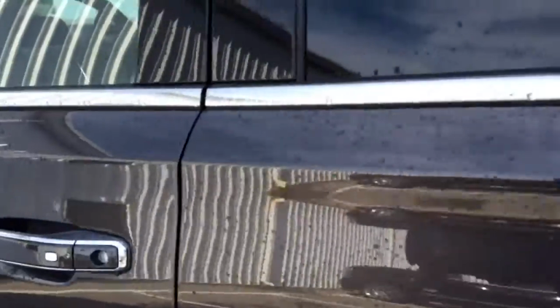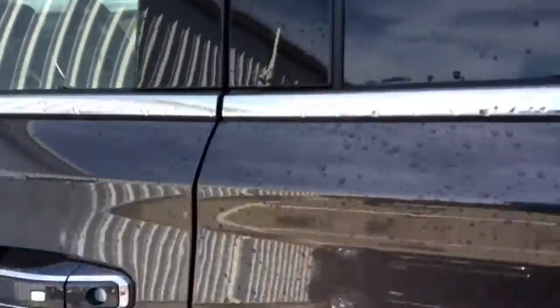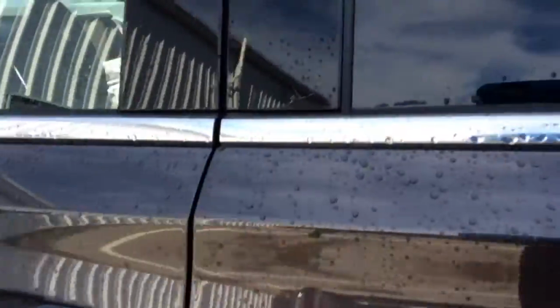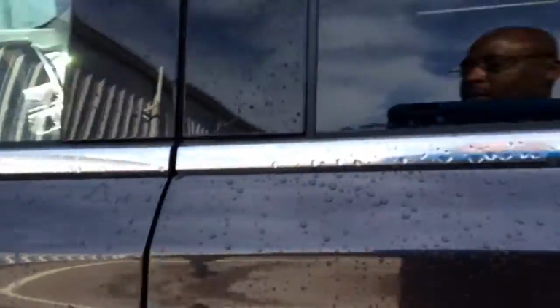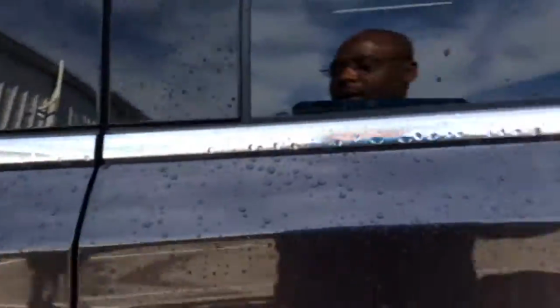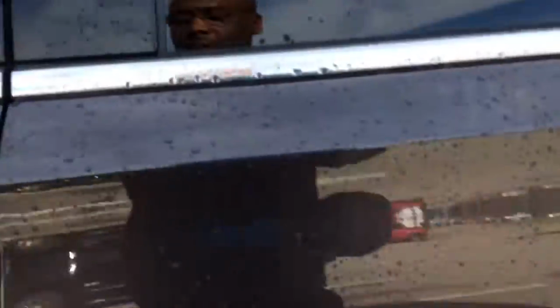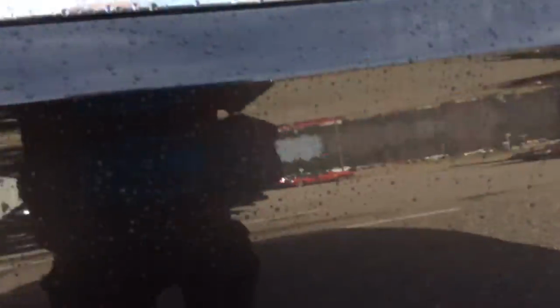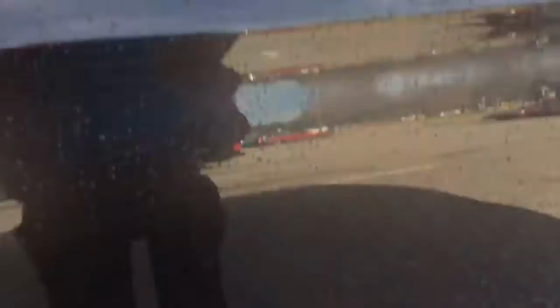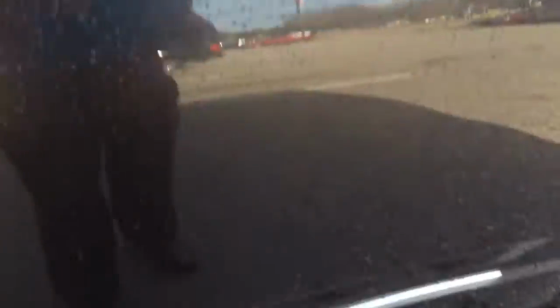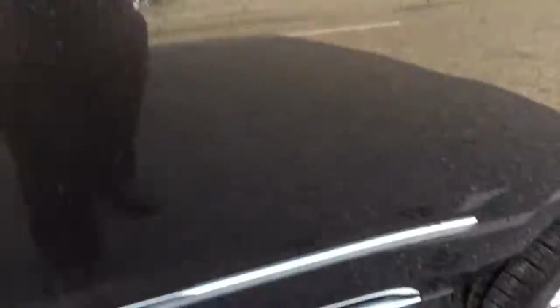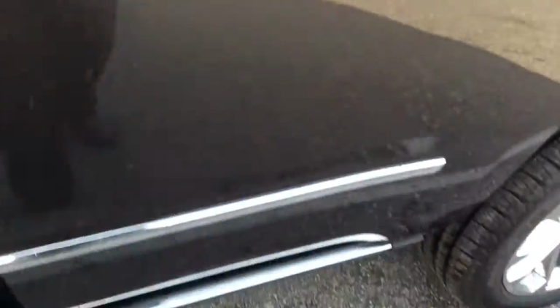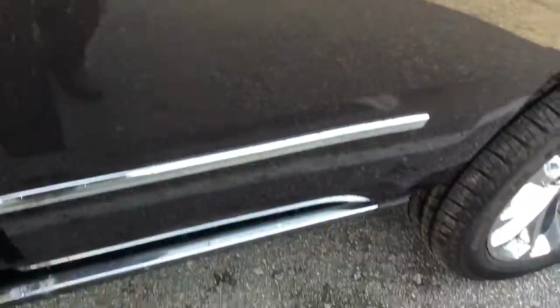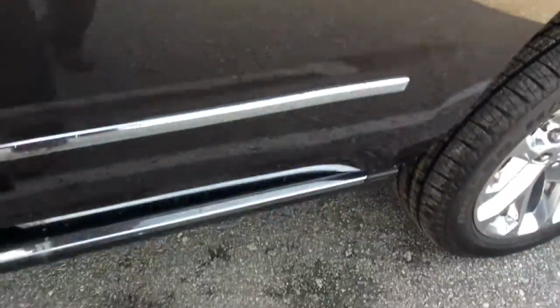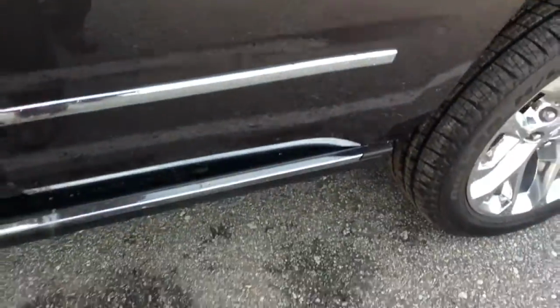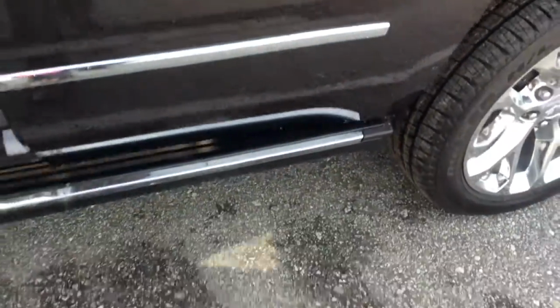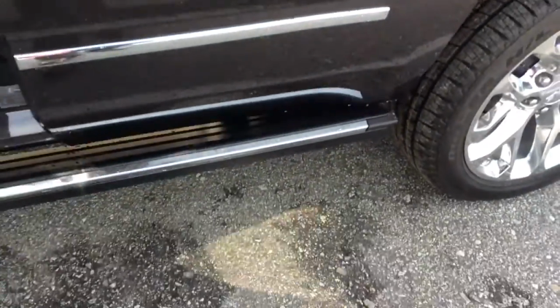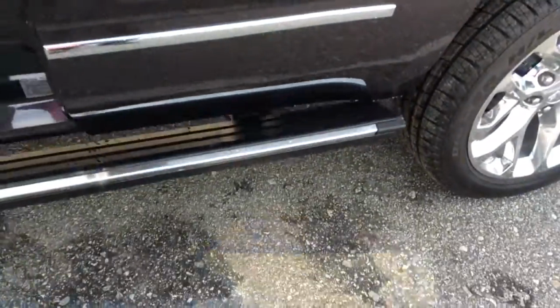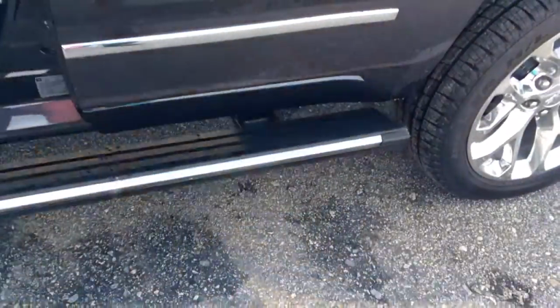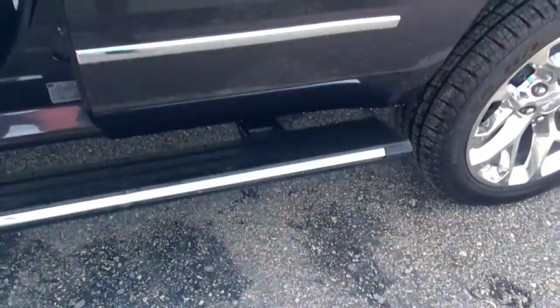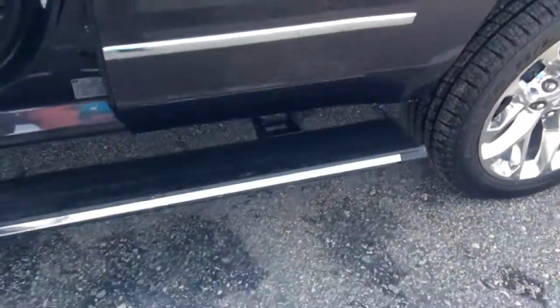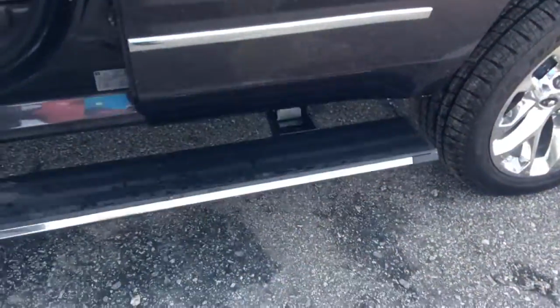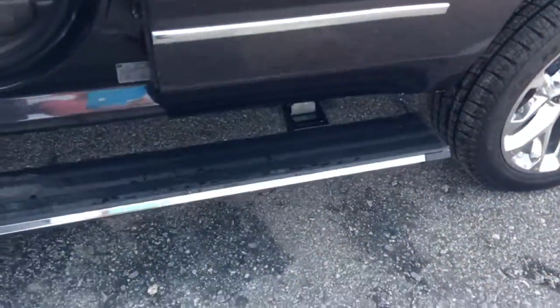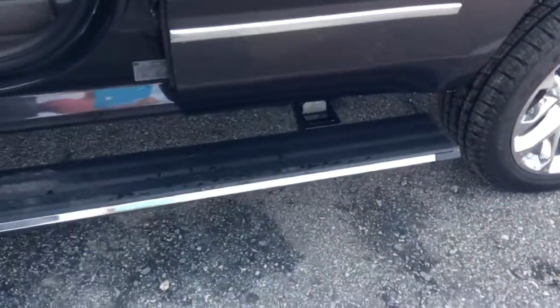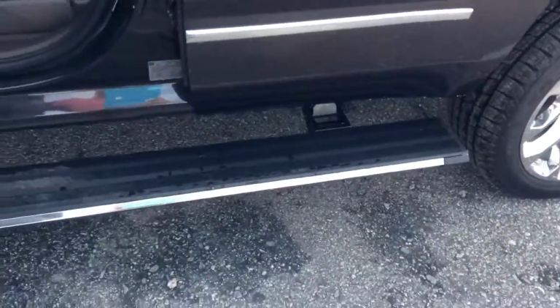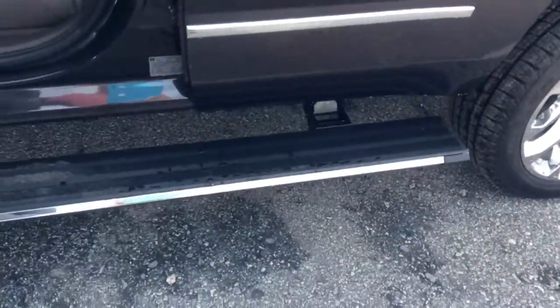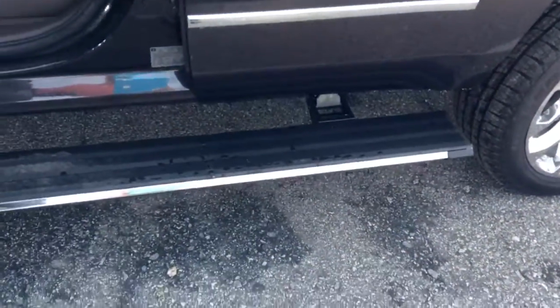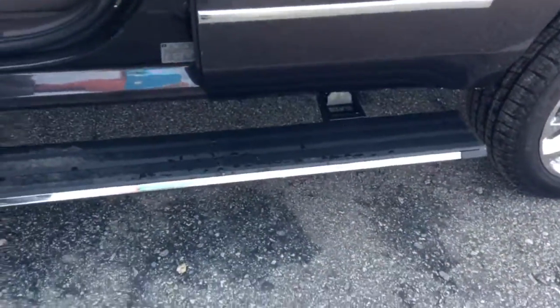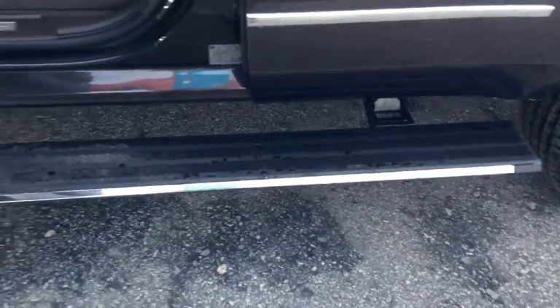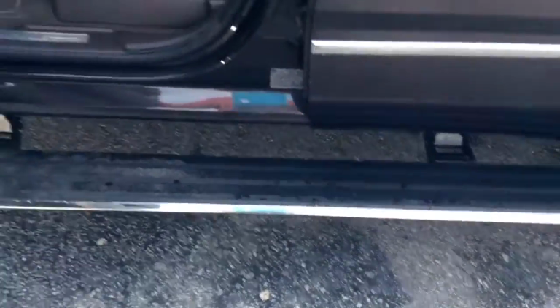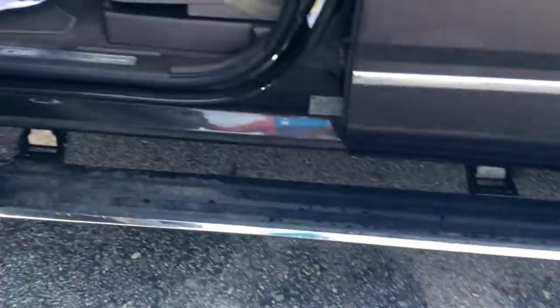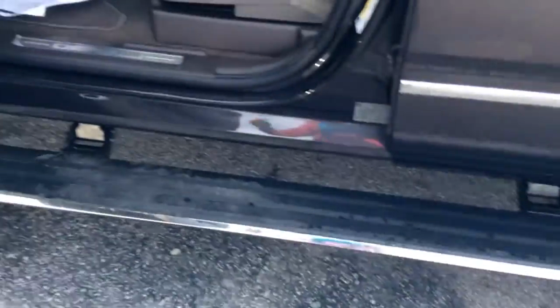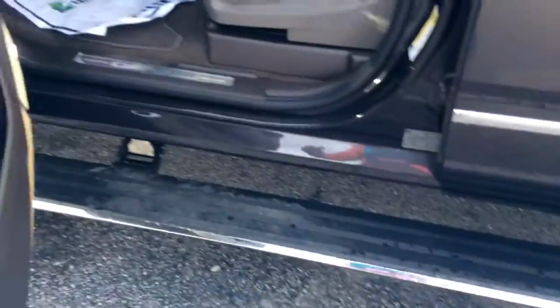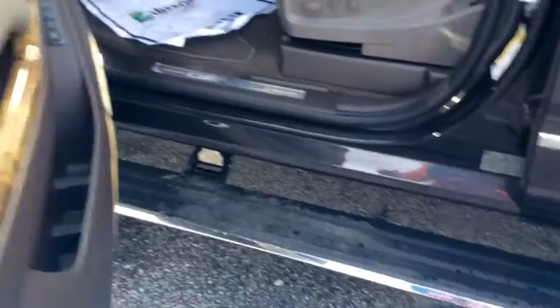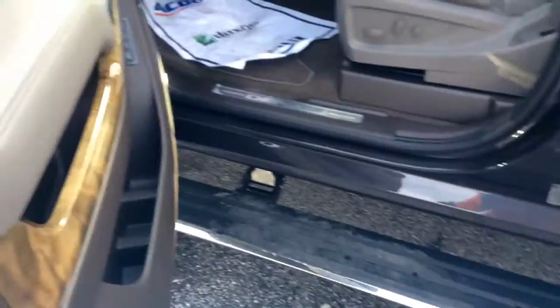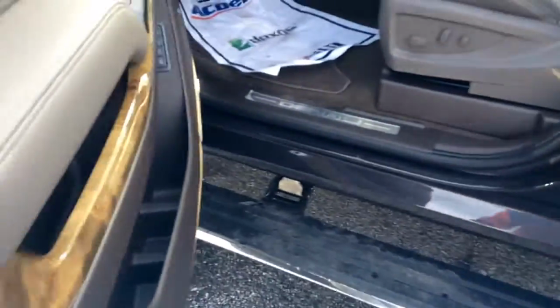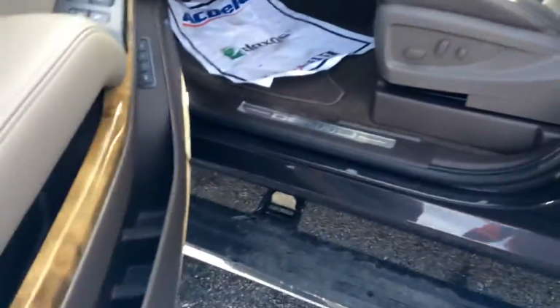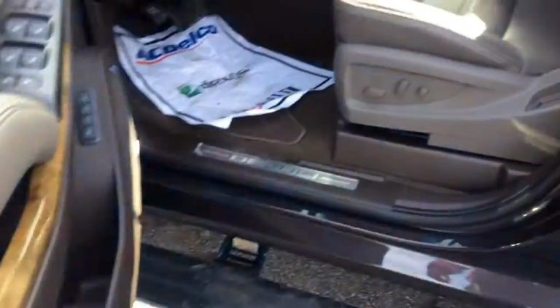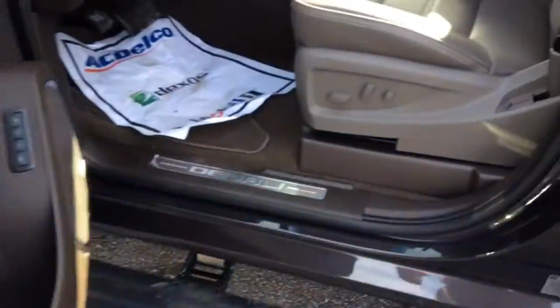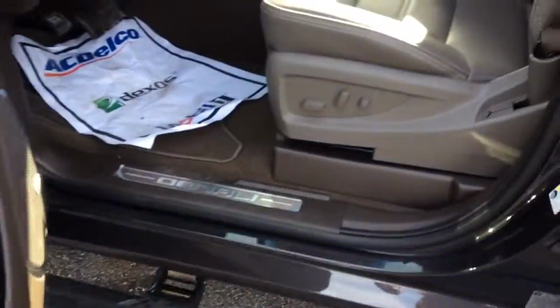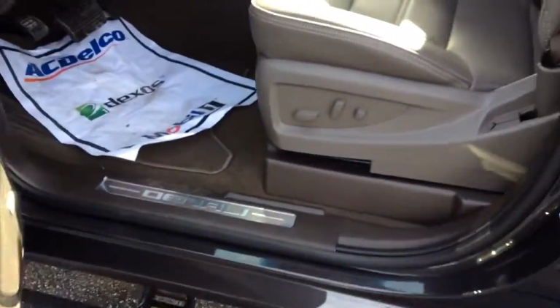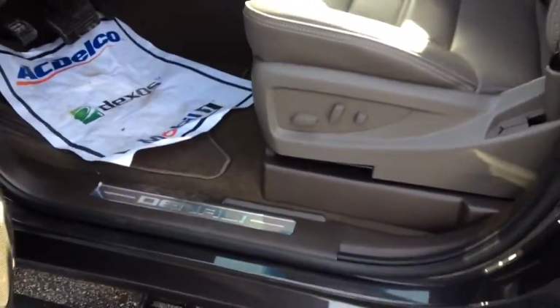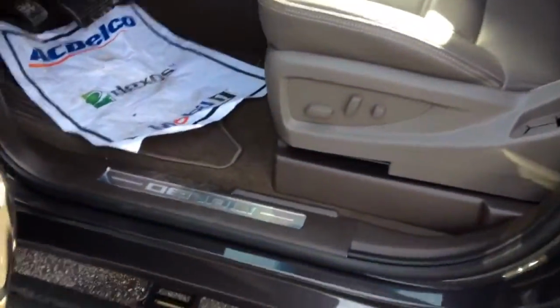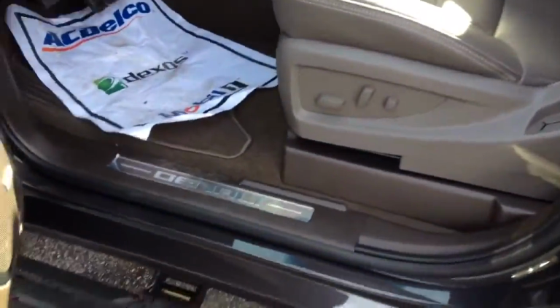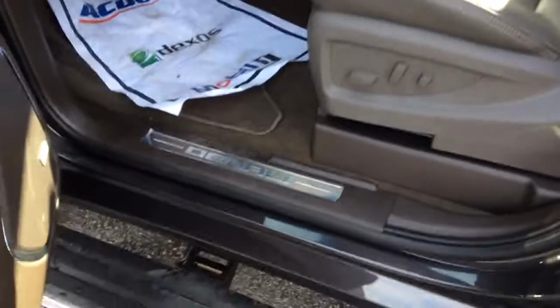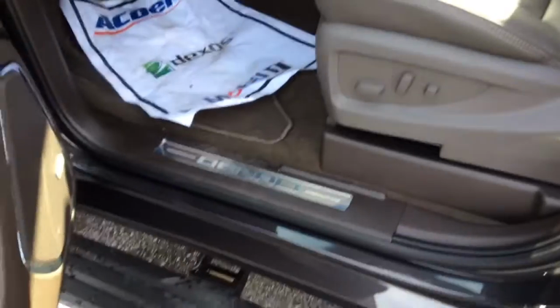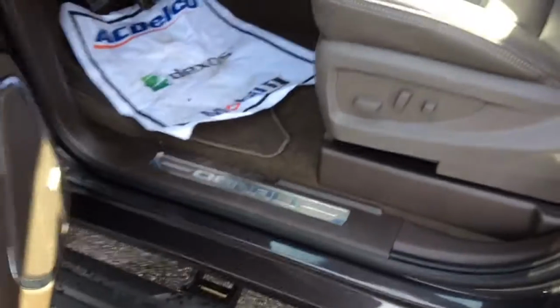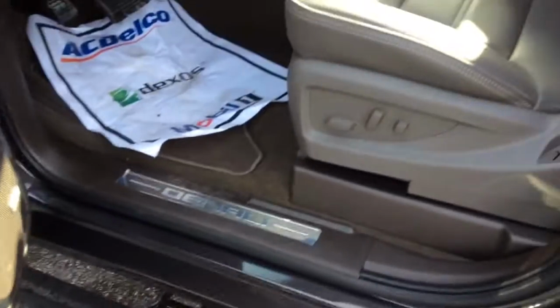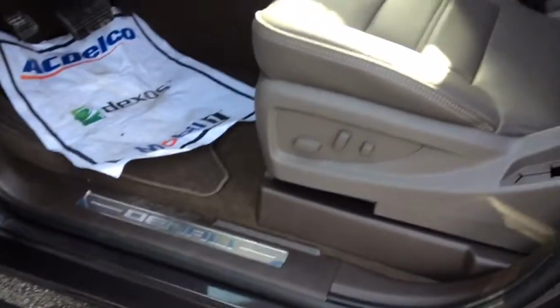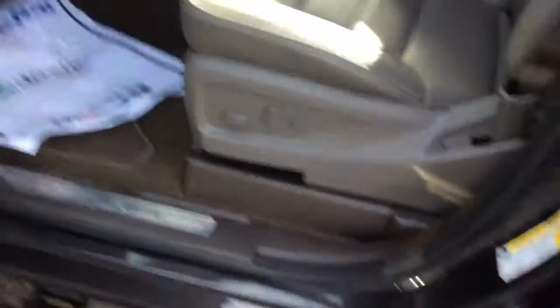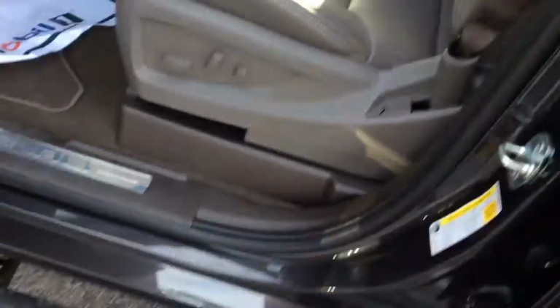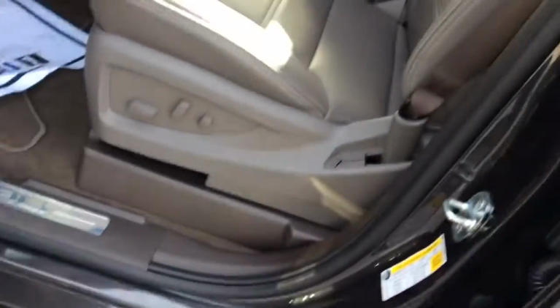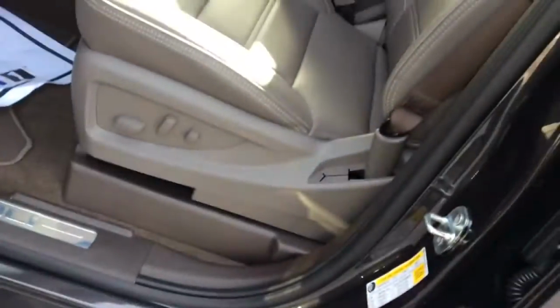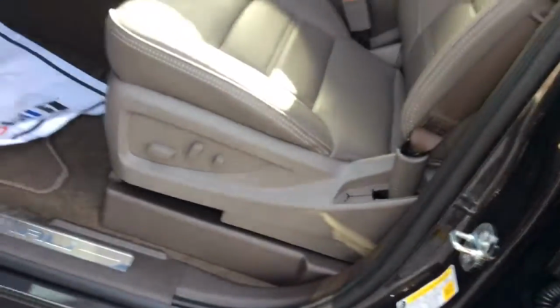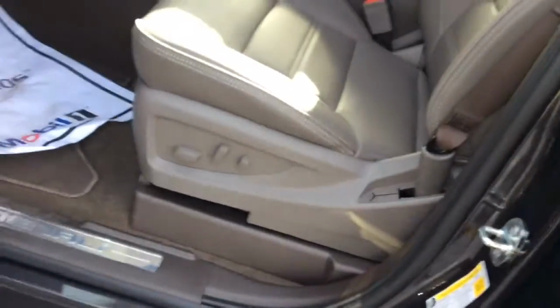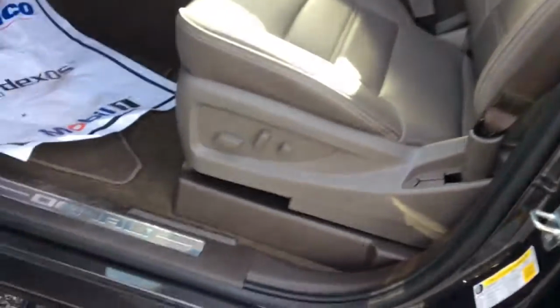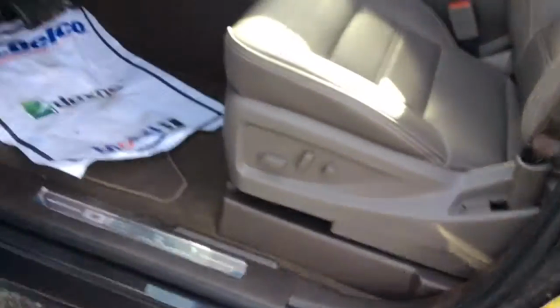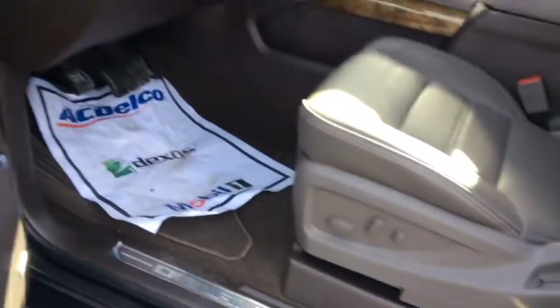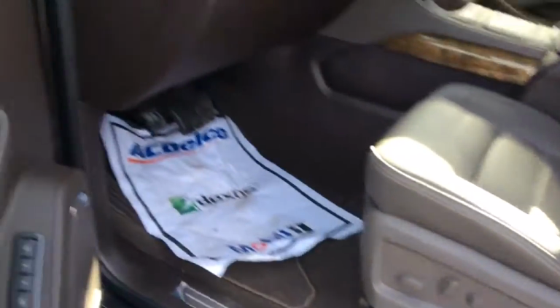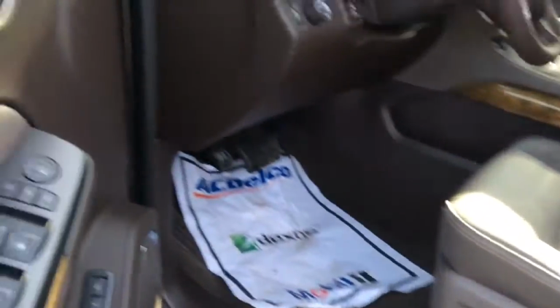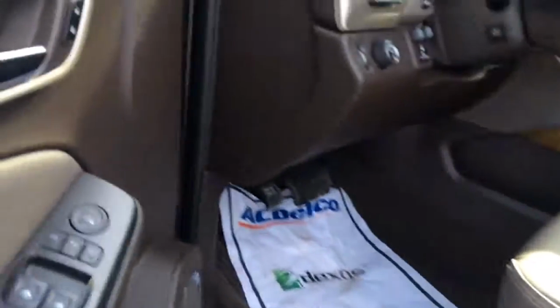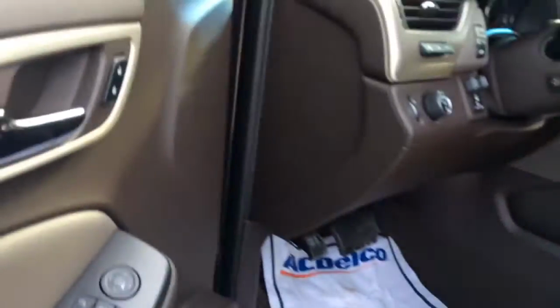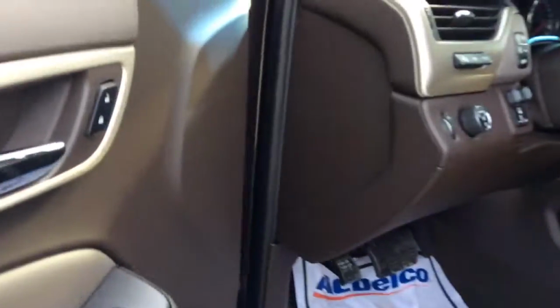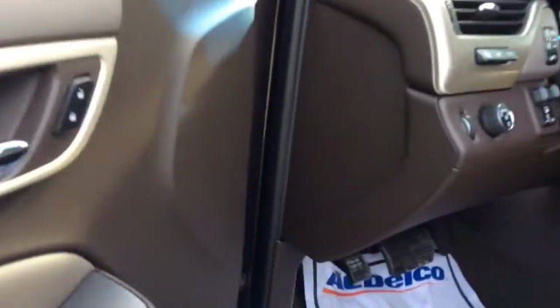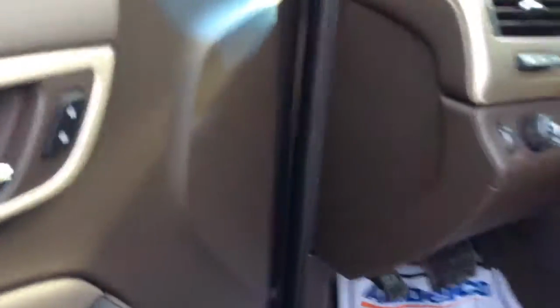I'm going to go in here. You see your retractable running boards come out. And of course, the 10-way lumbar seats — I want you to see that.